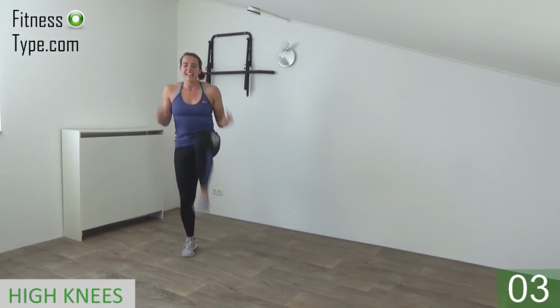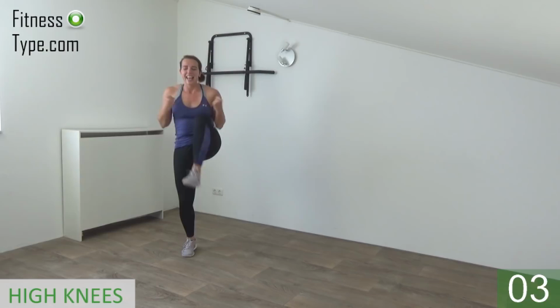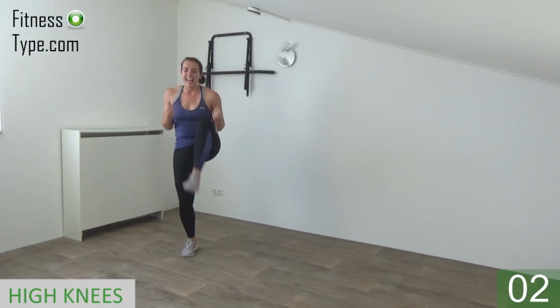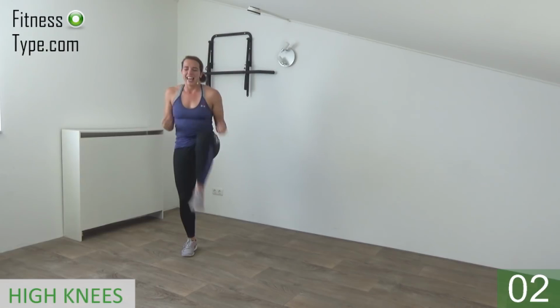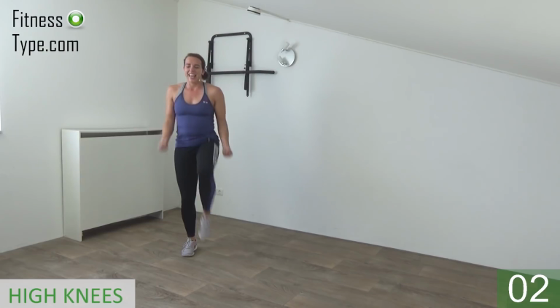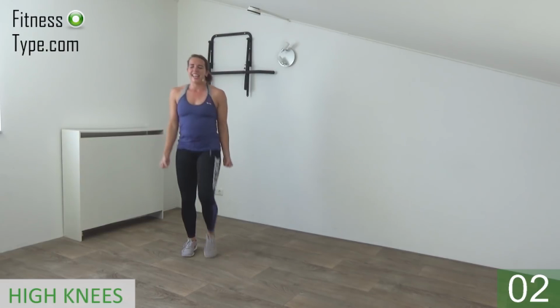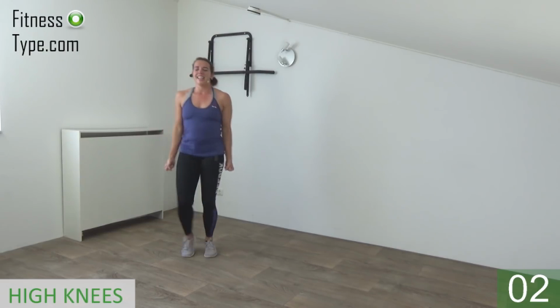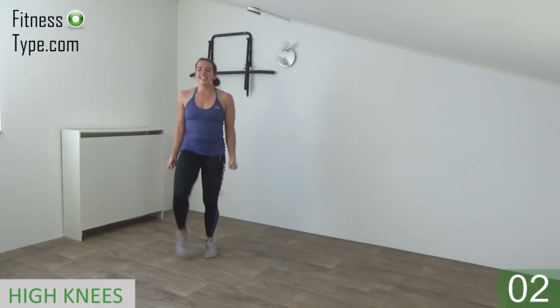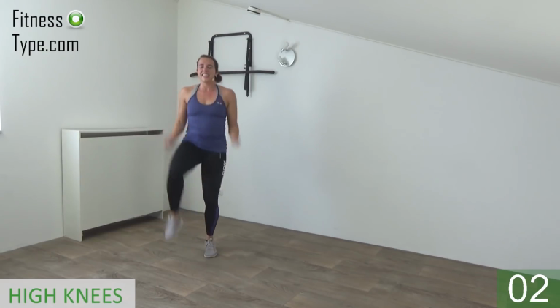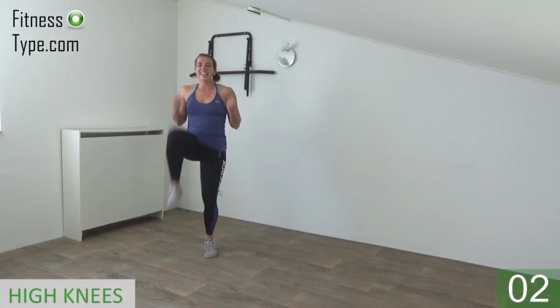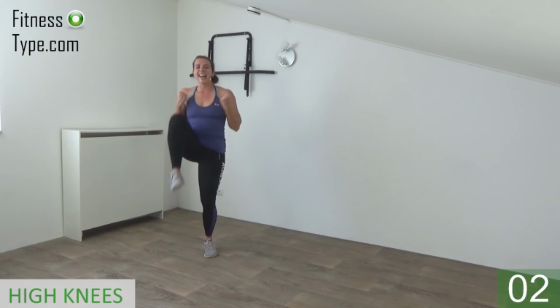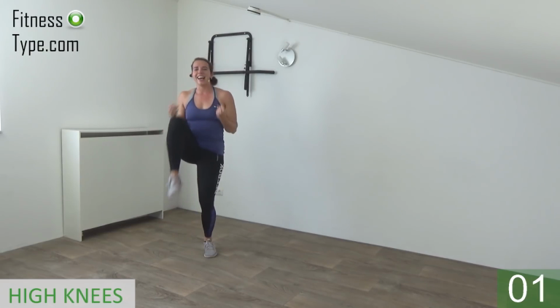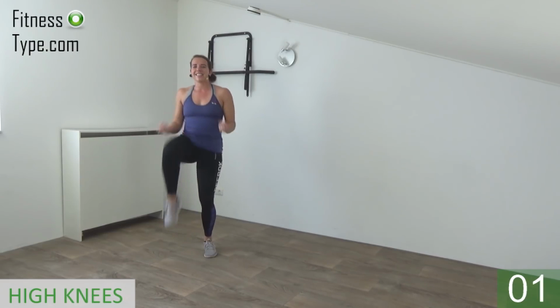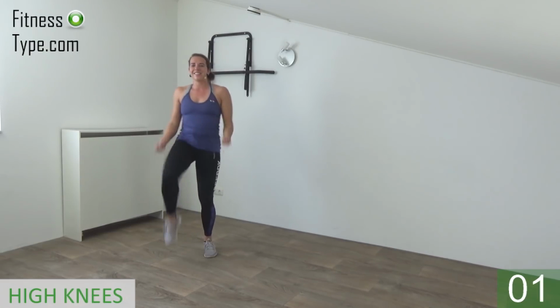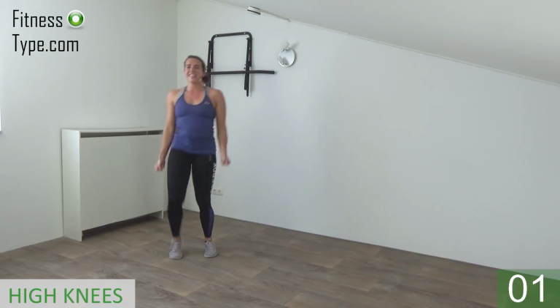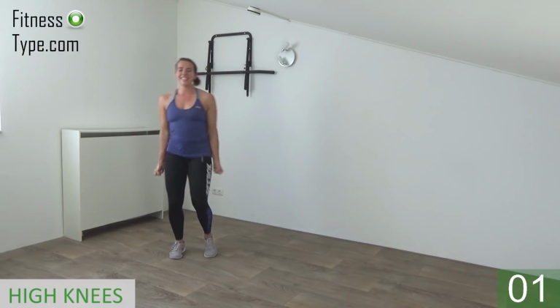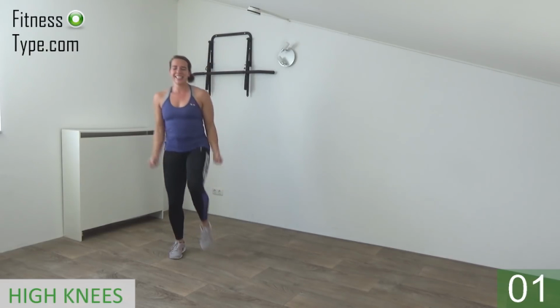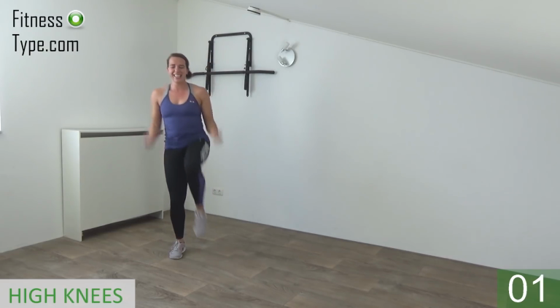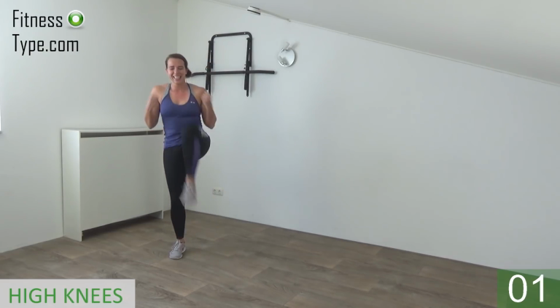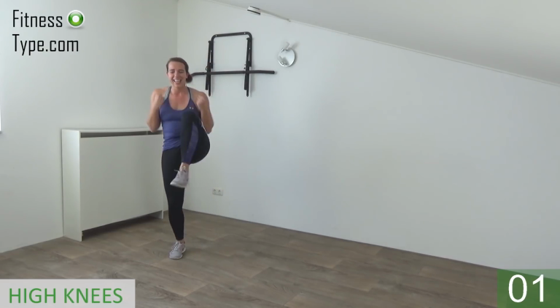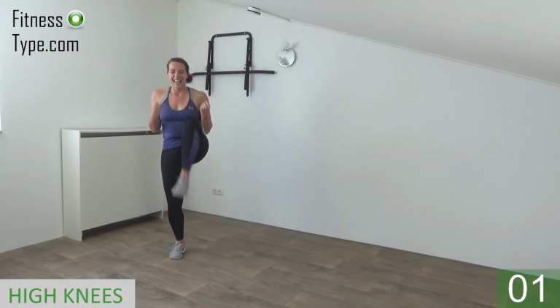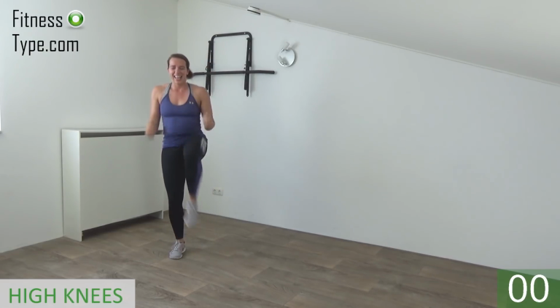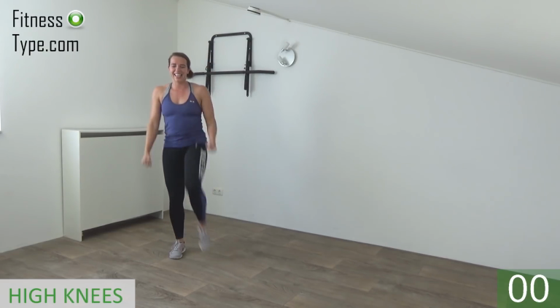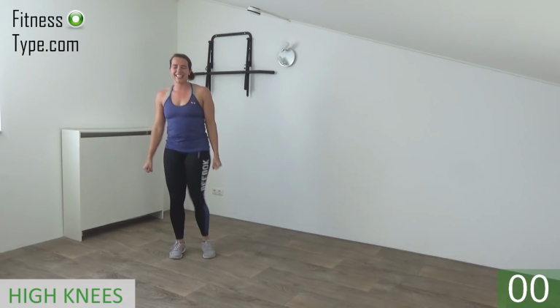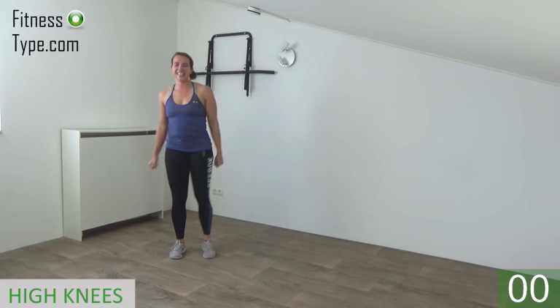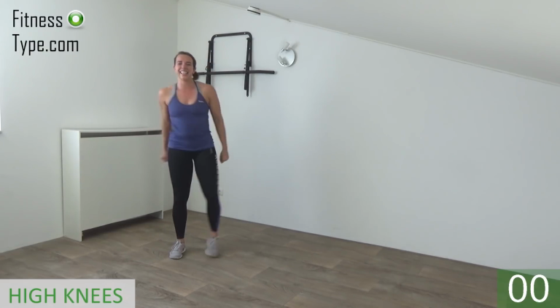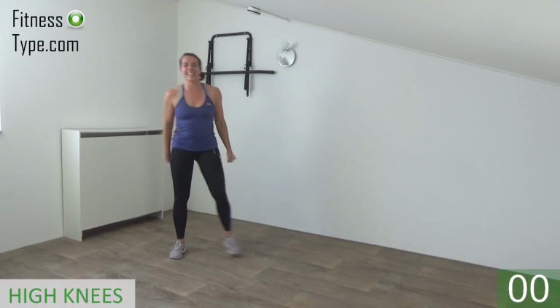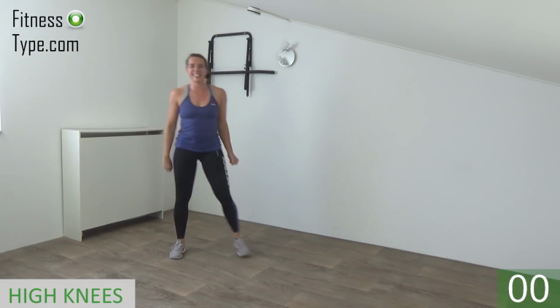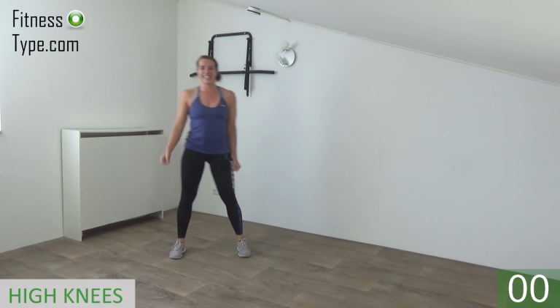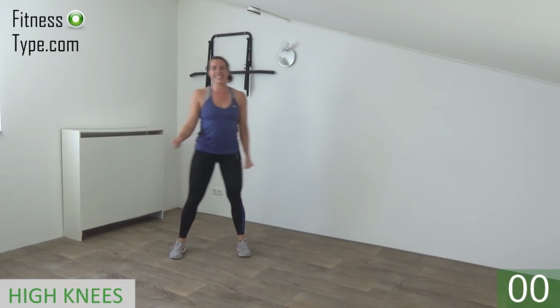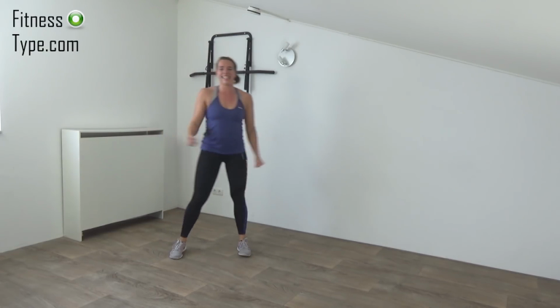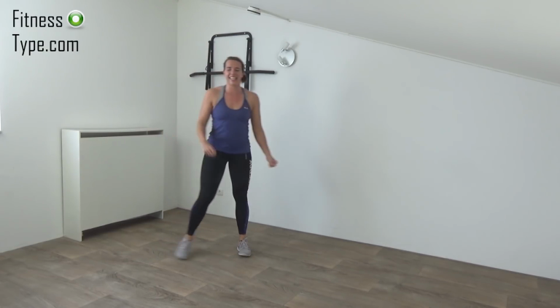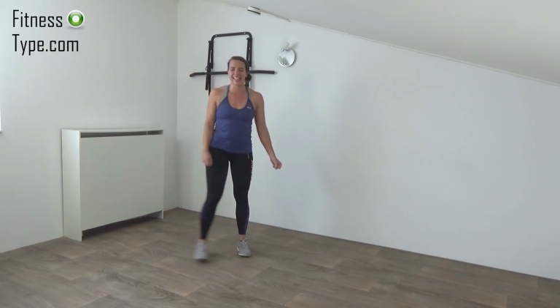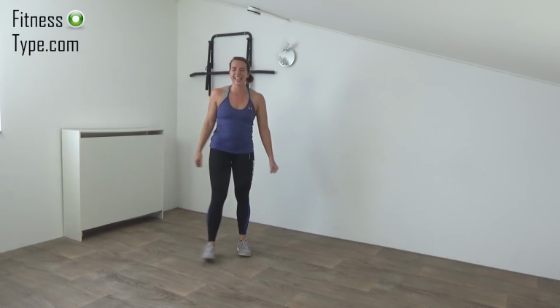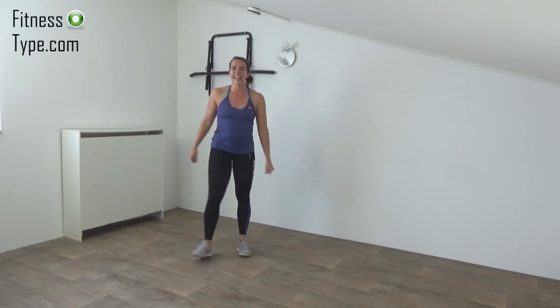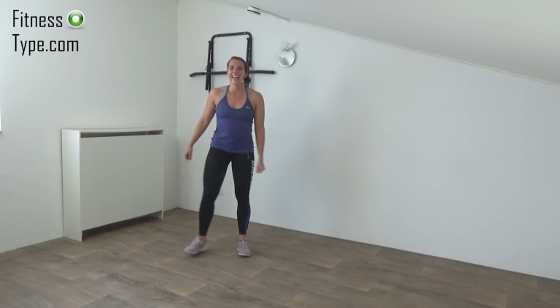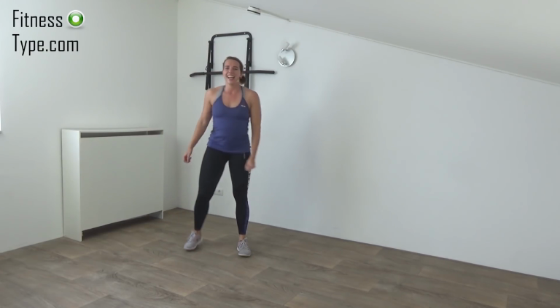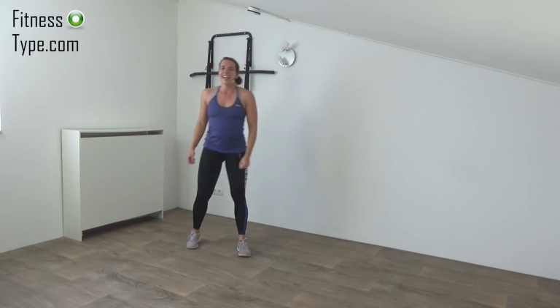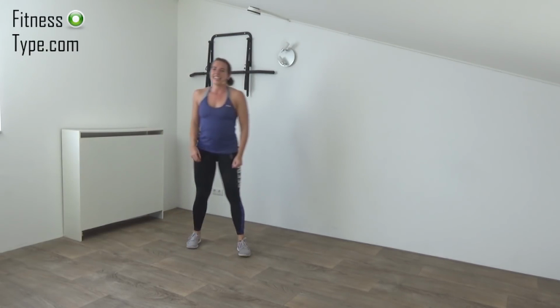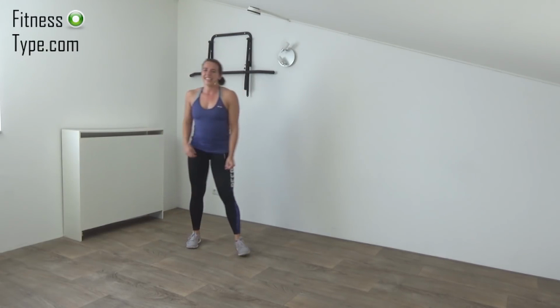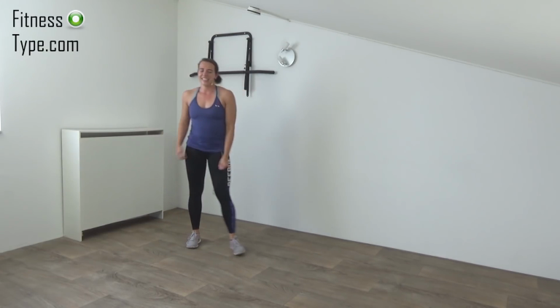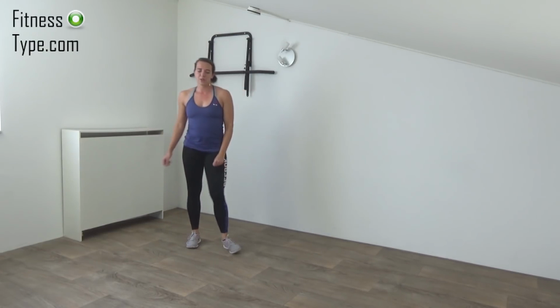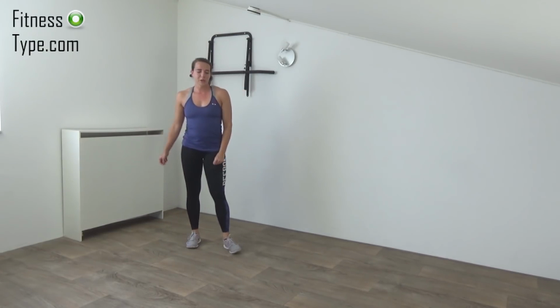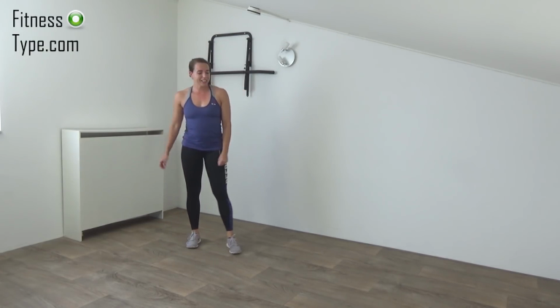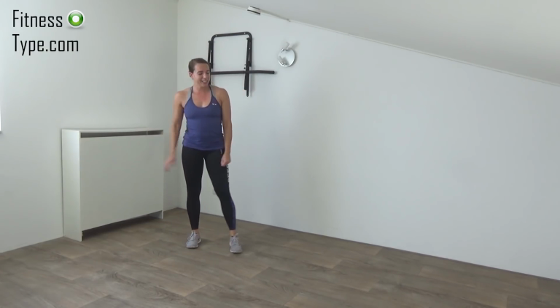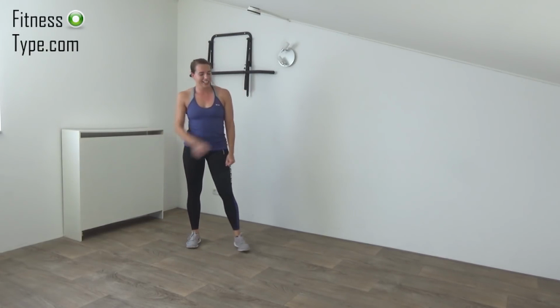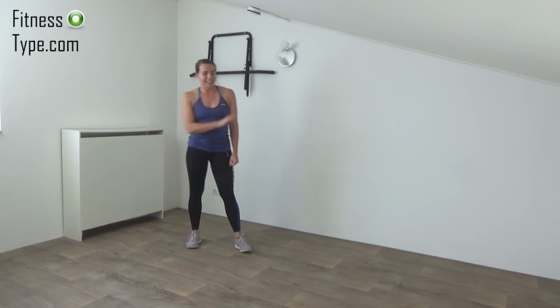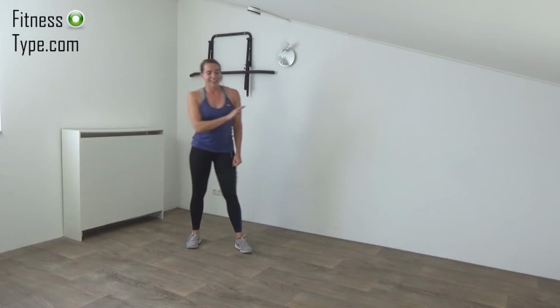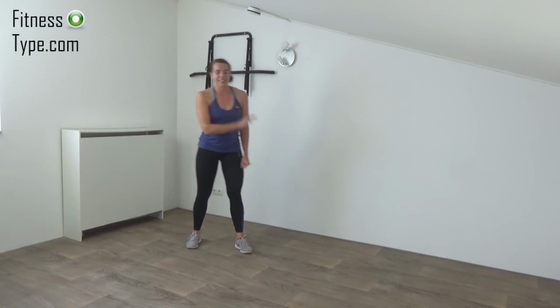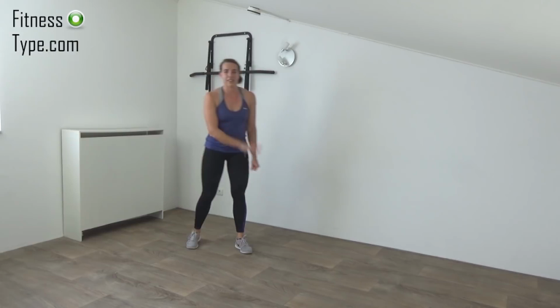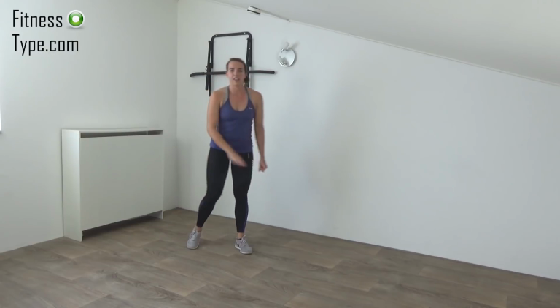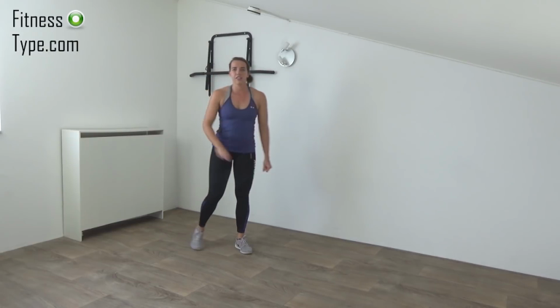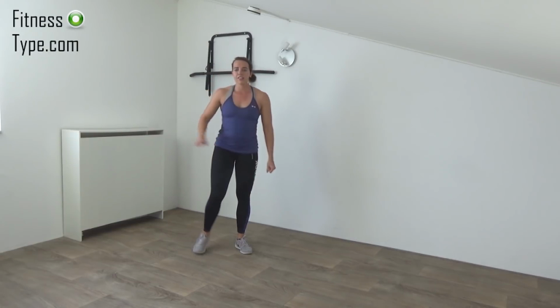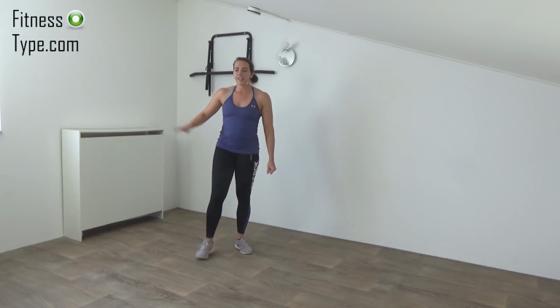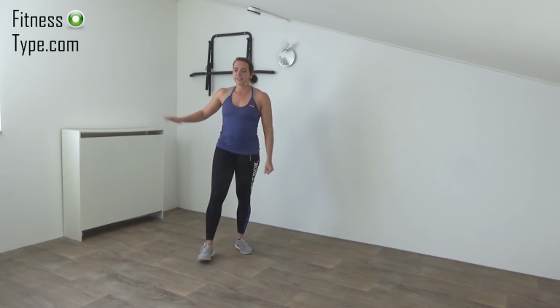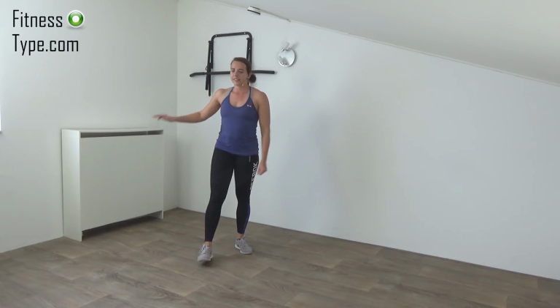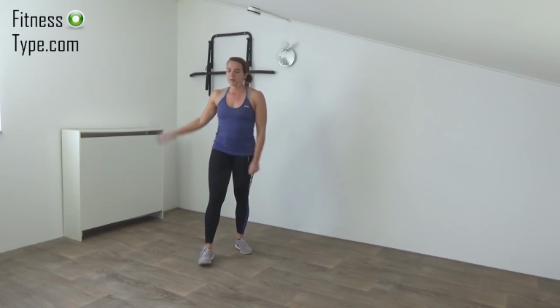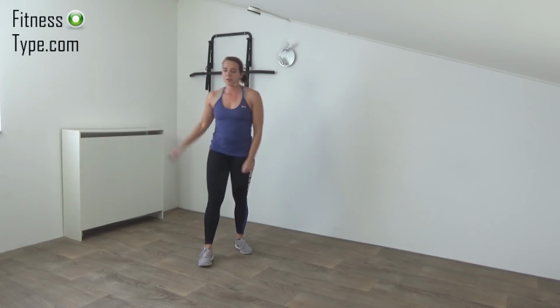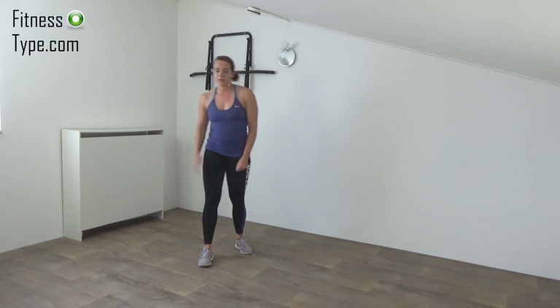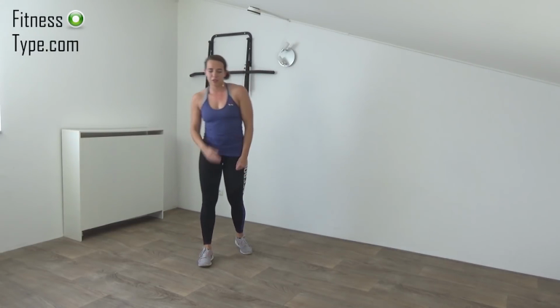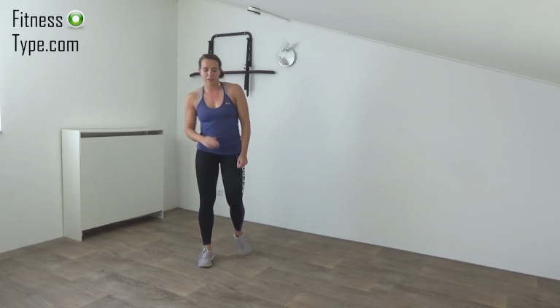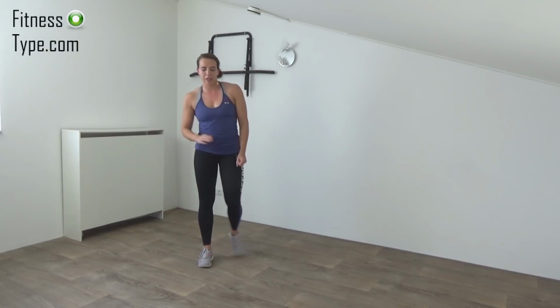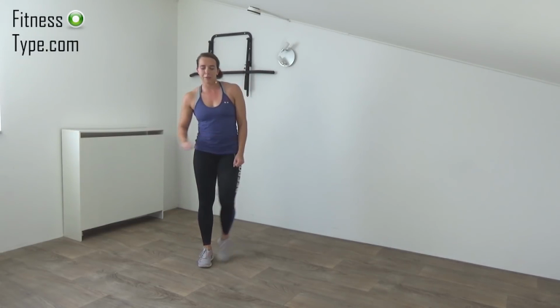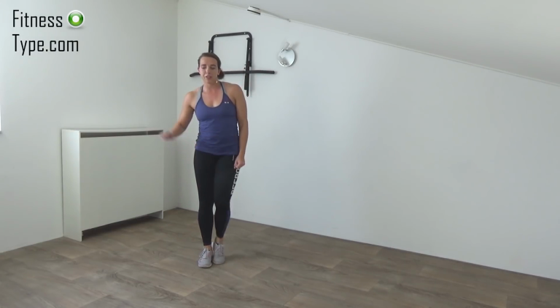Upper arms are still, just moving your underarms. 10 more seconds, almost there, keep lifting those knees up. And the last one, and that's it.